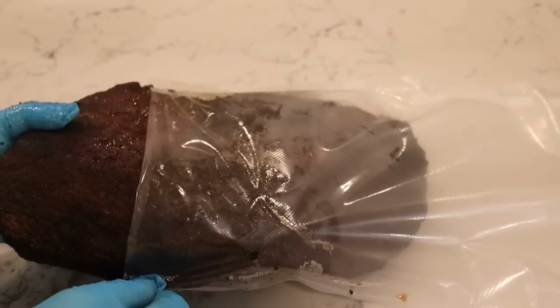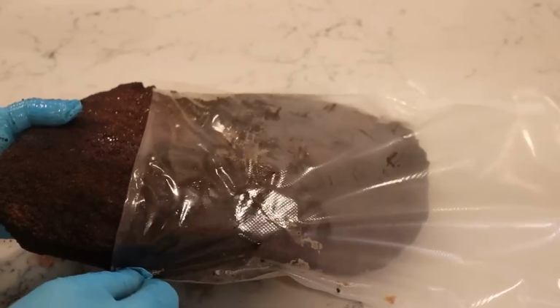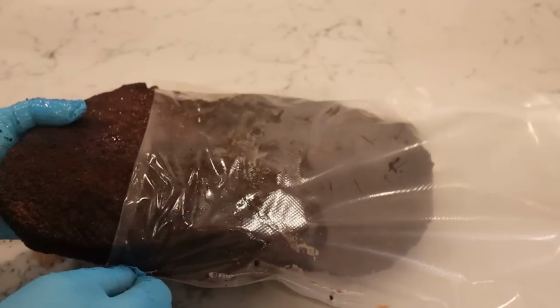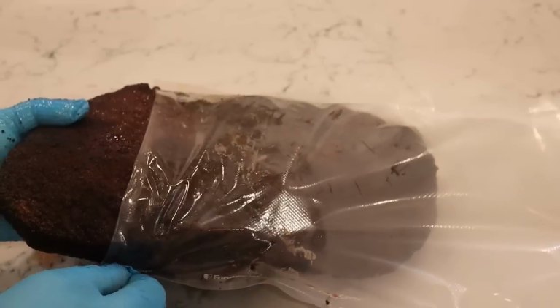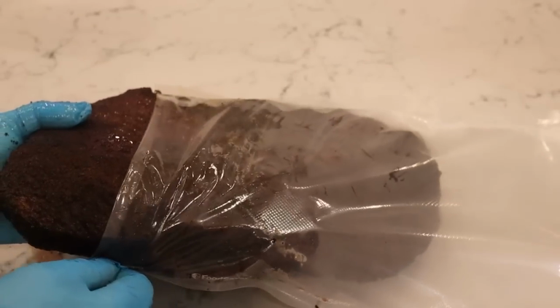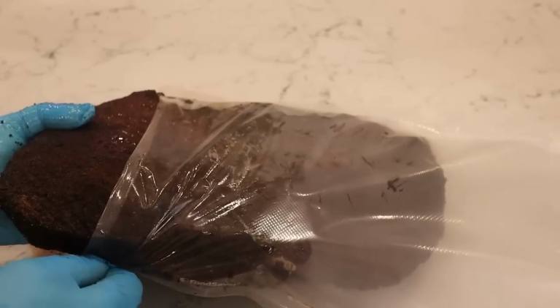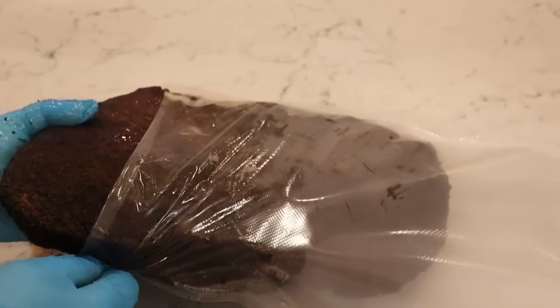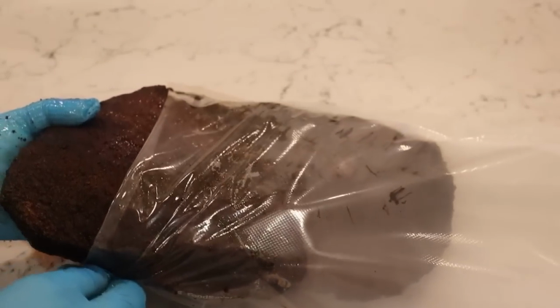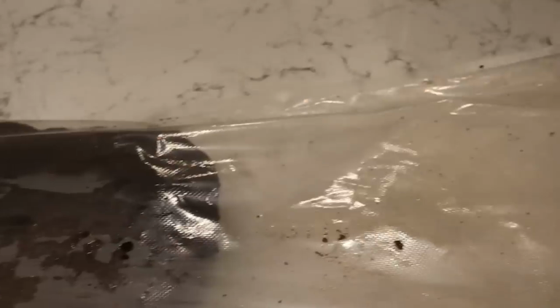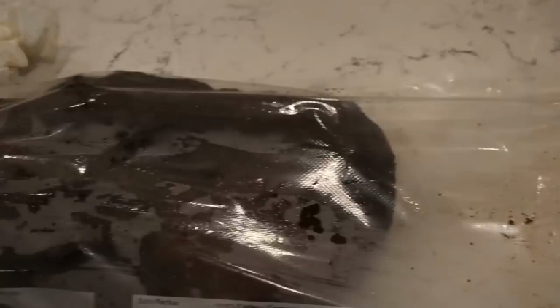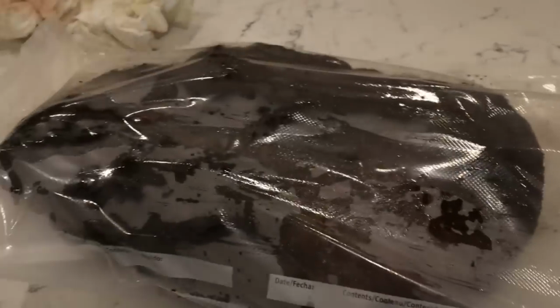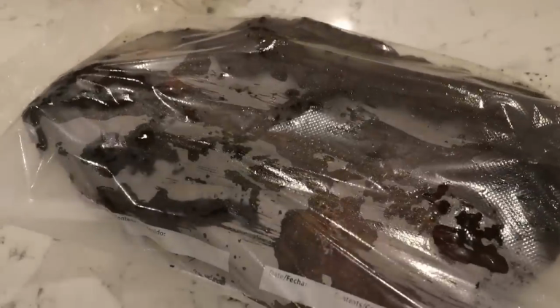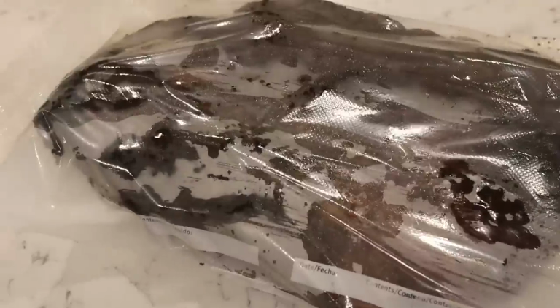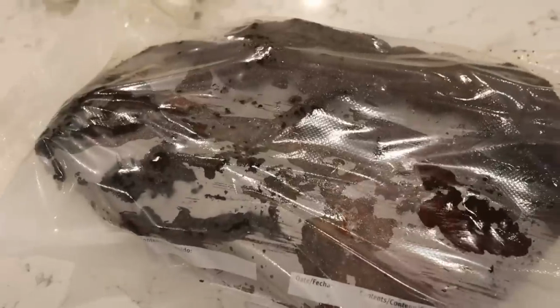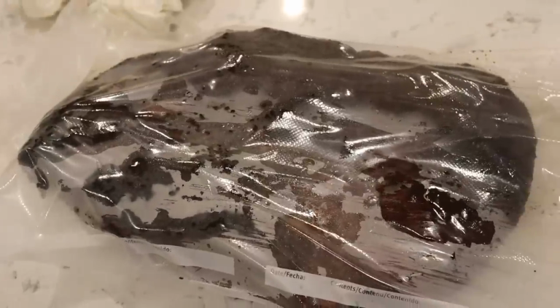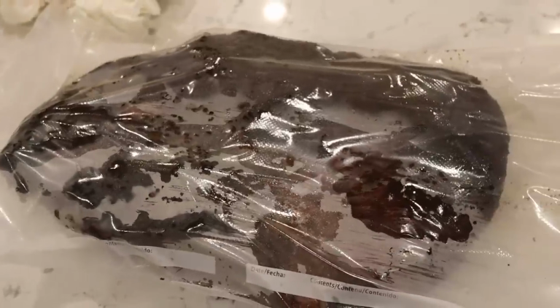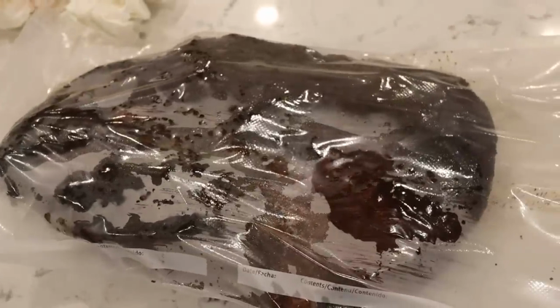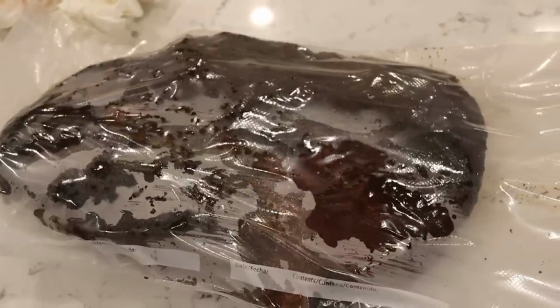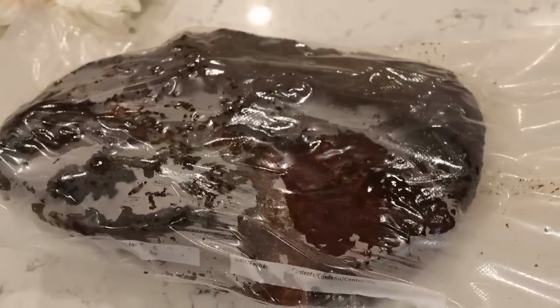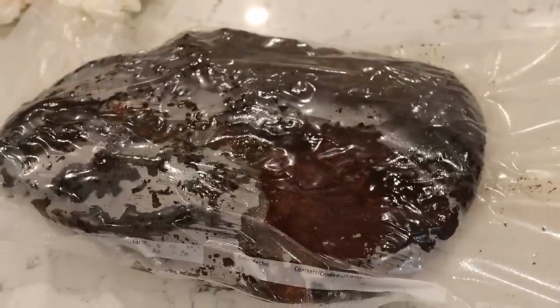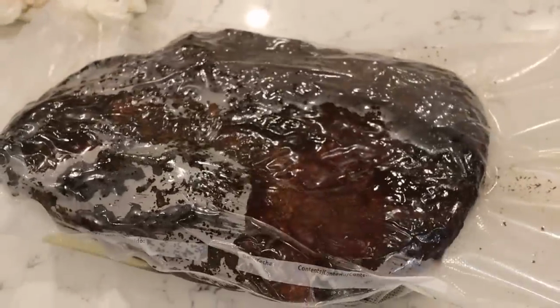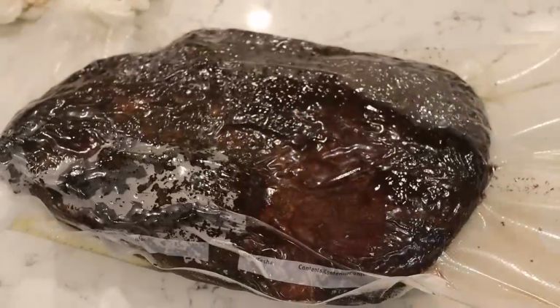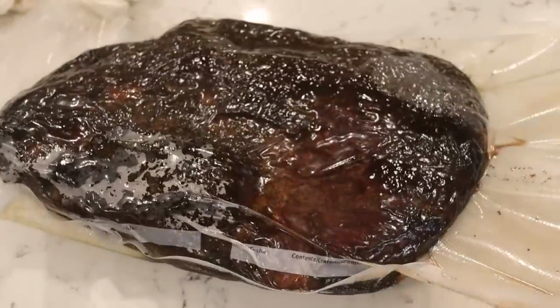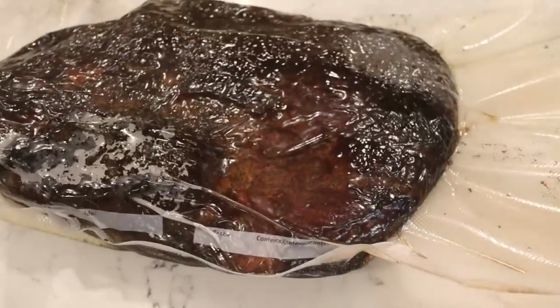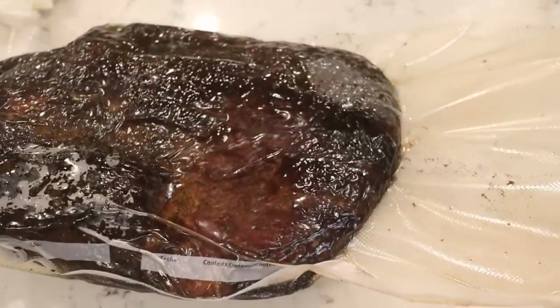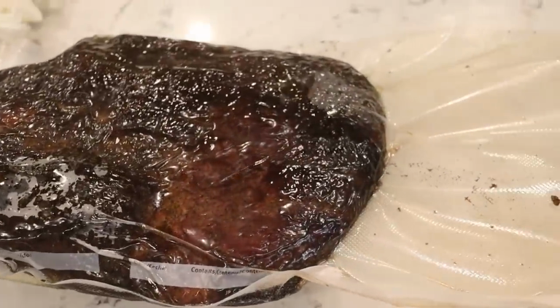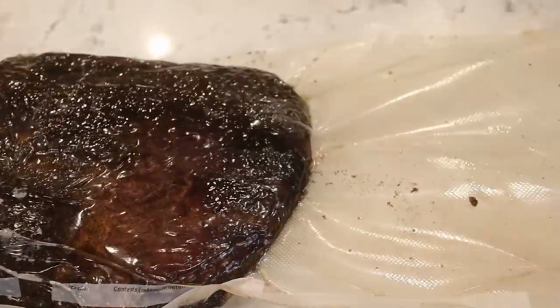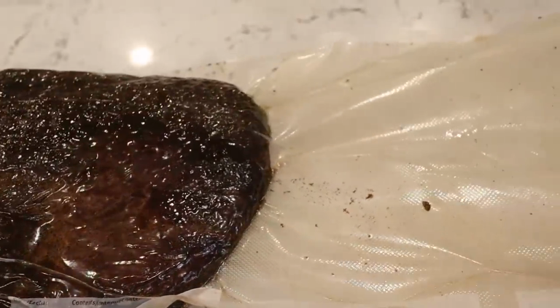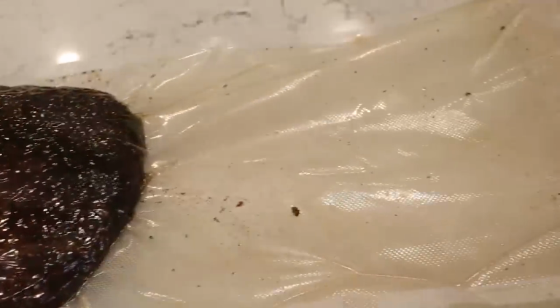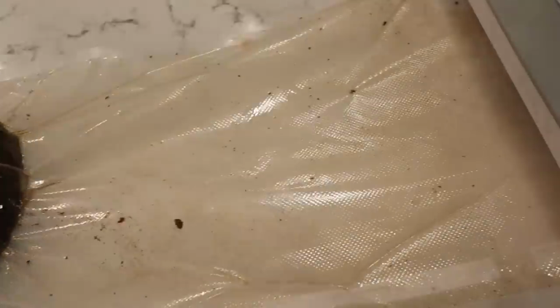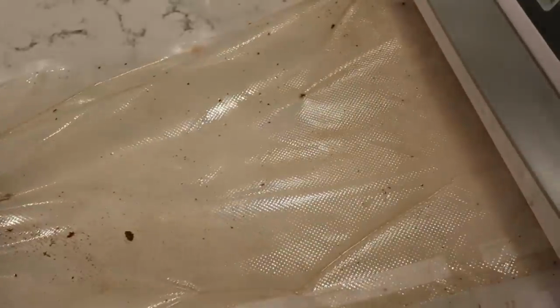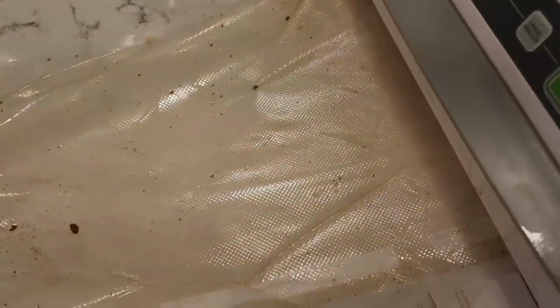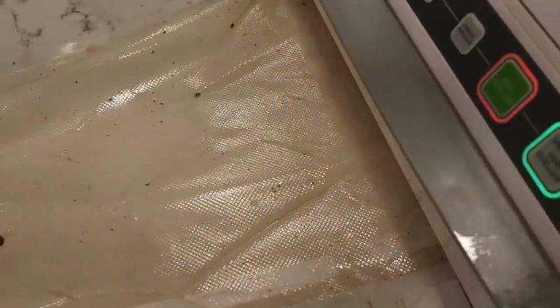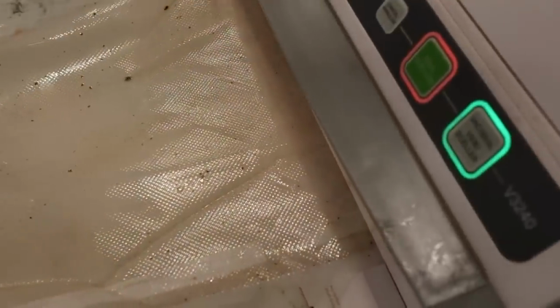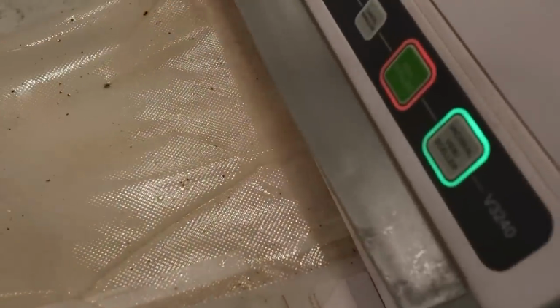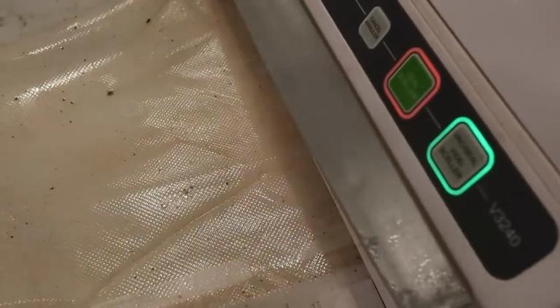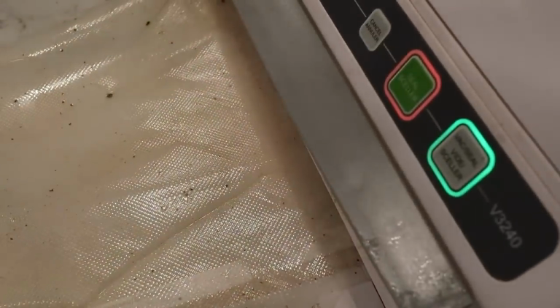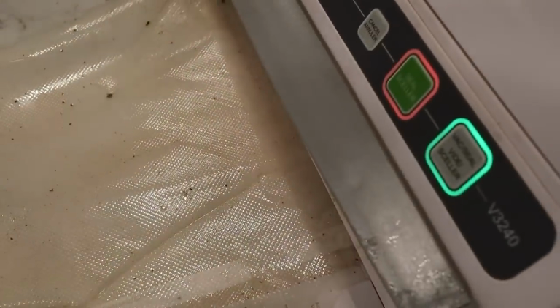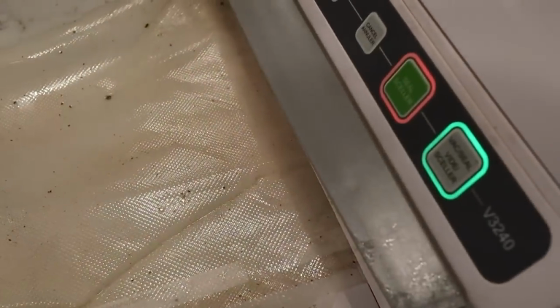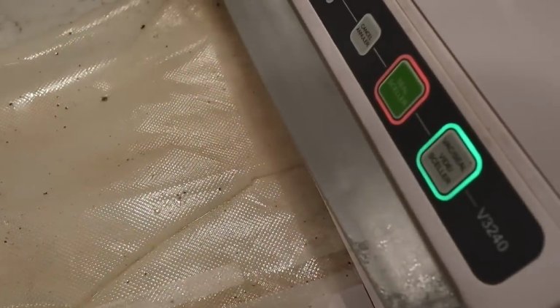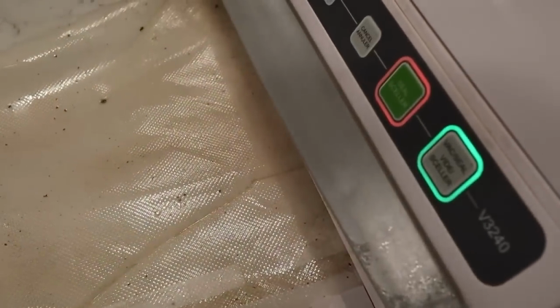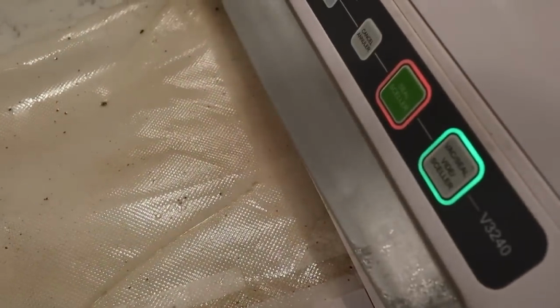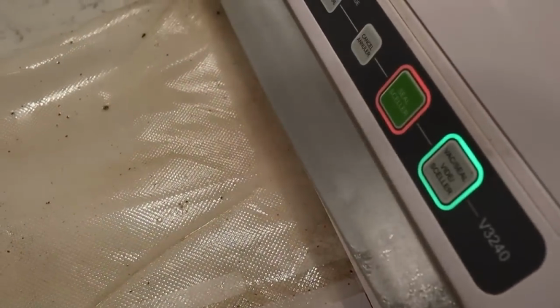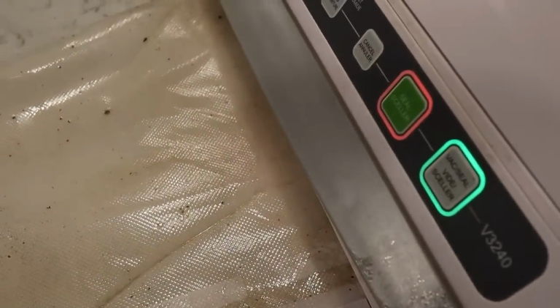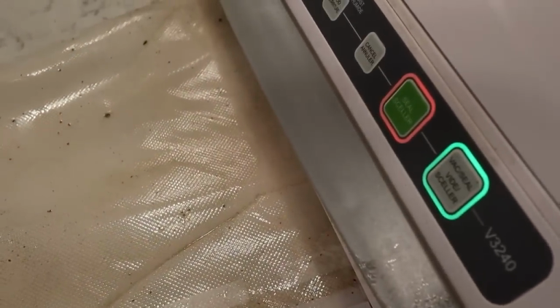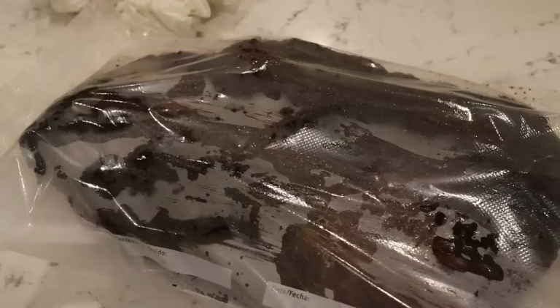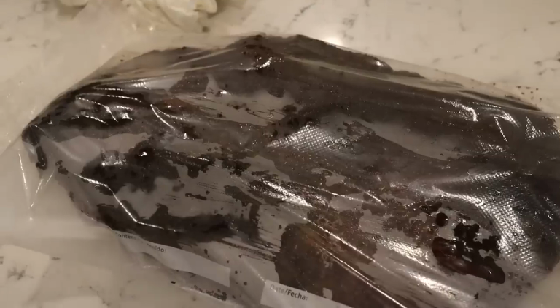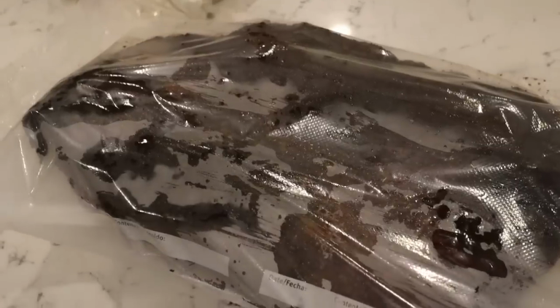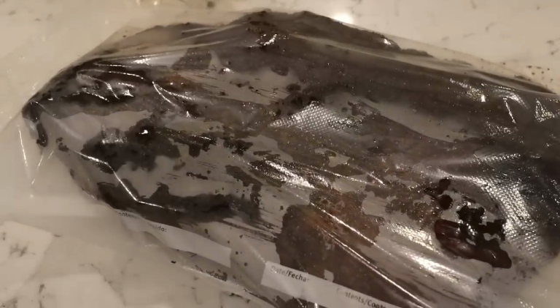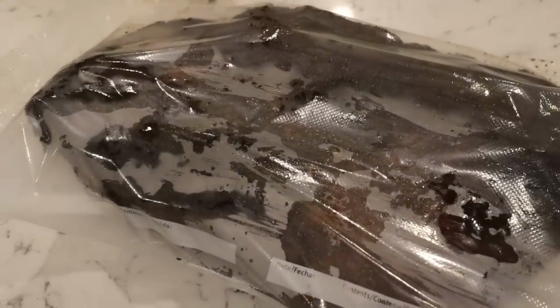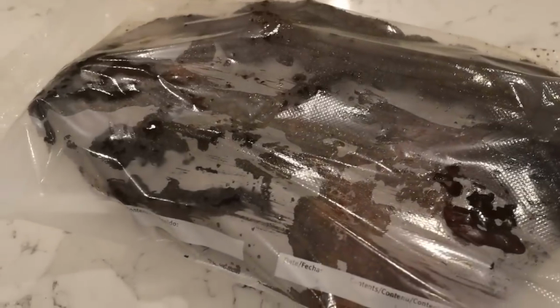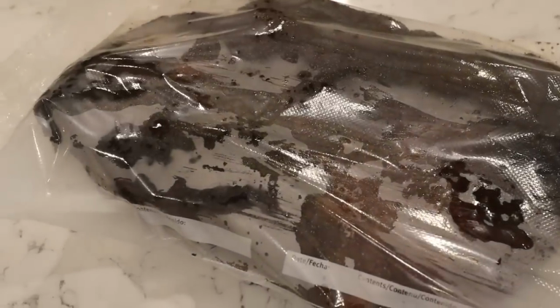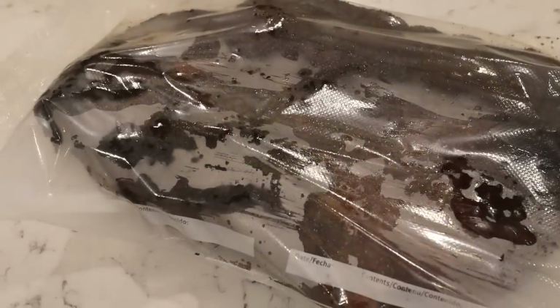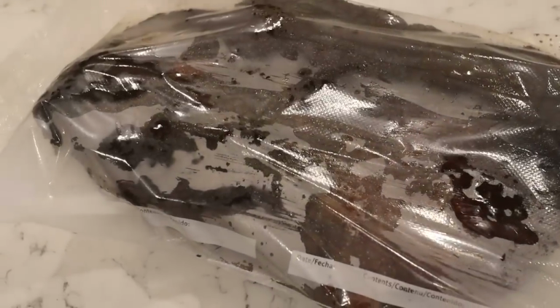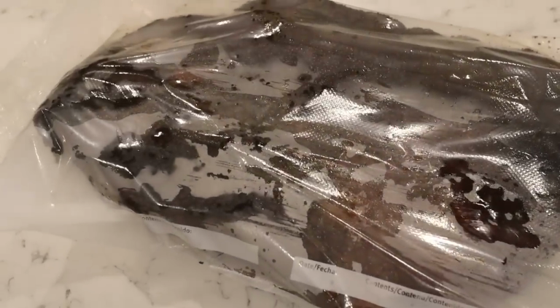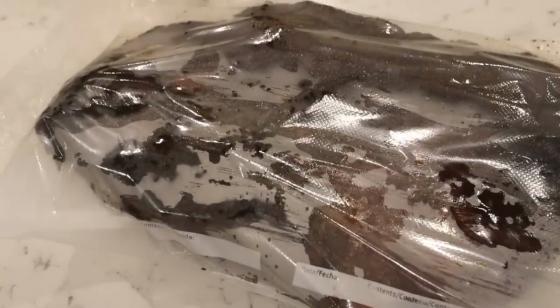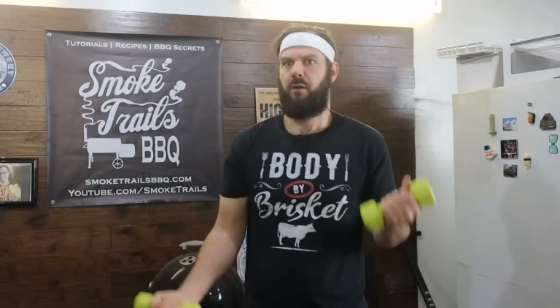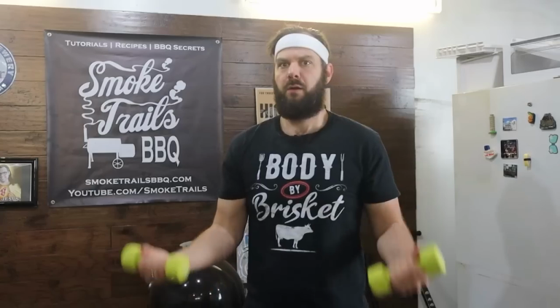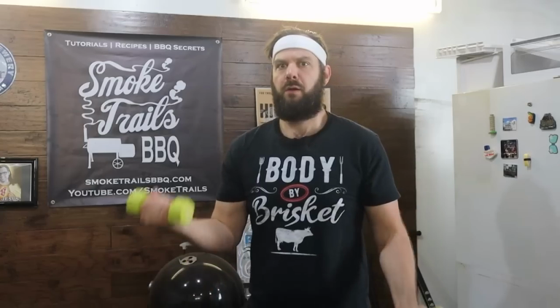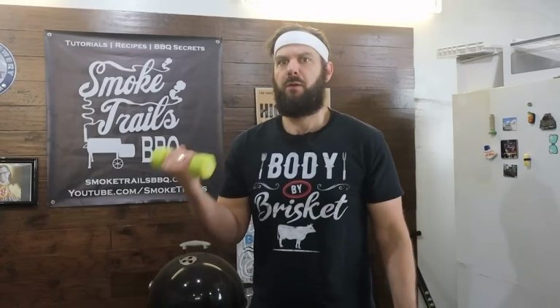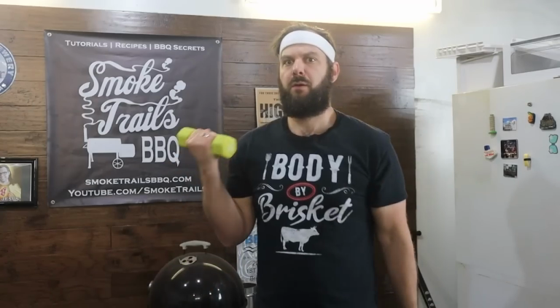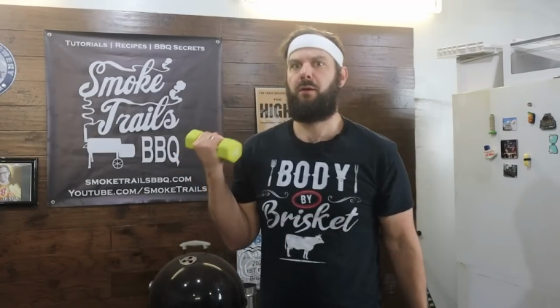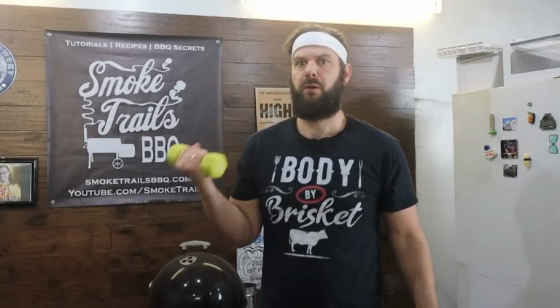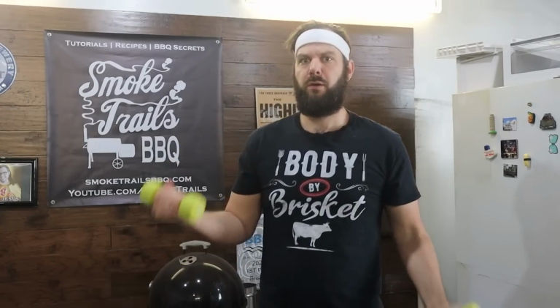After the brisket reaches 160 internal, I'm taking it off the smoker and it's time to get it vacuum sealed.